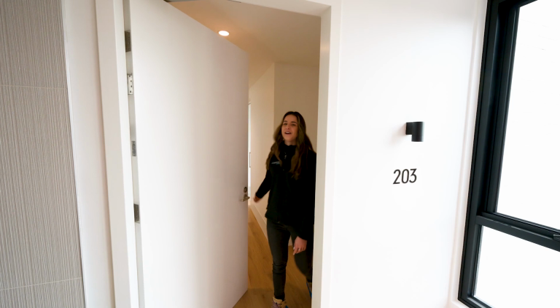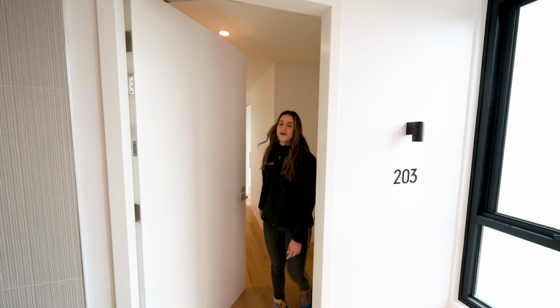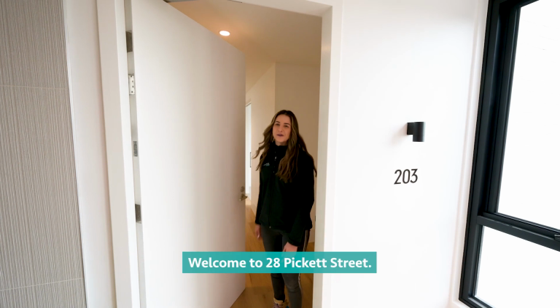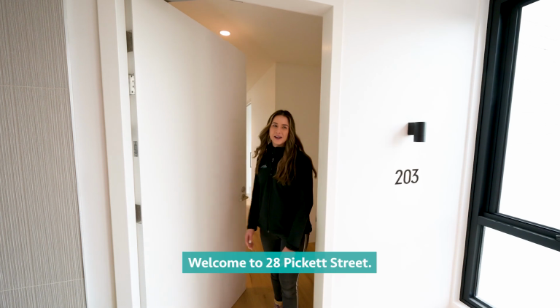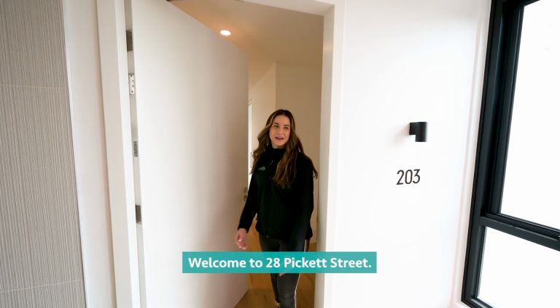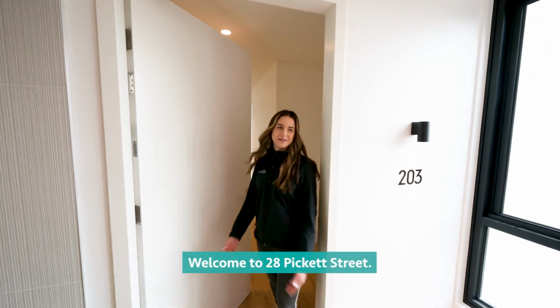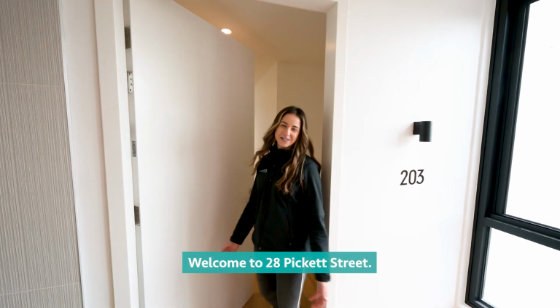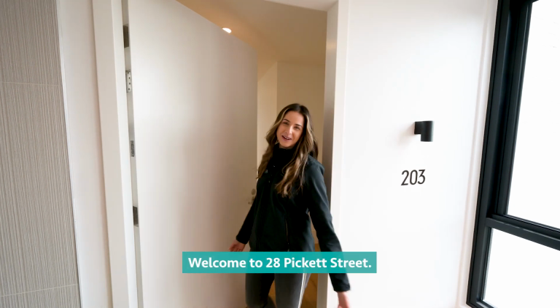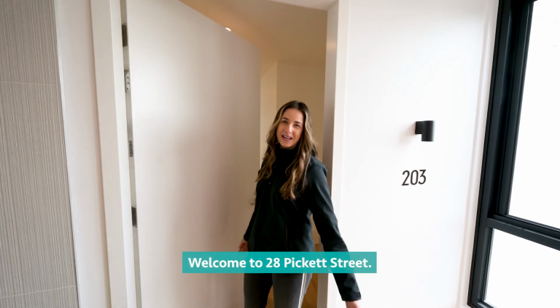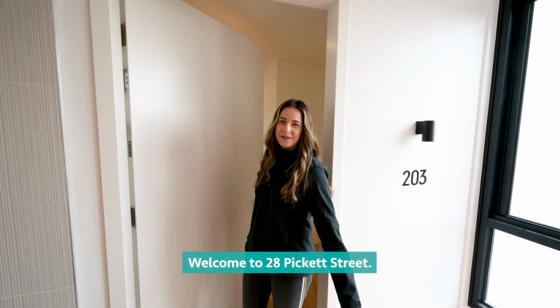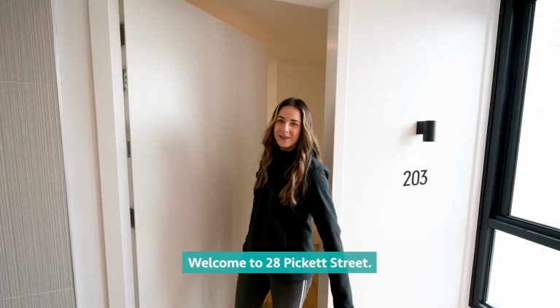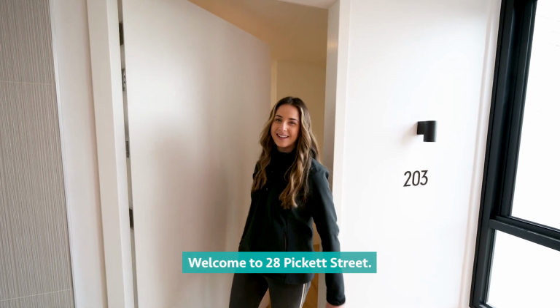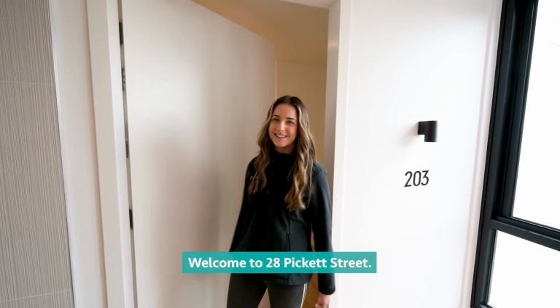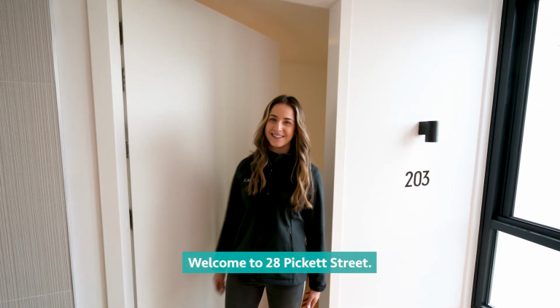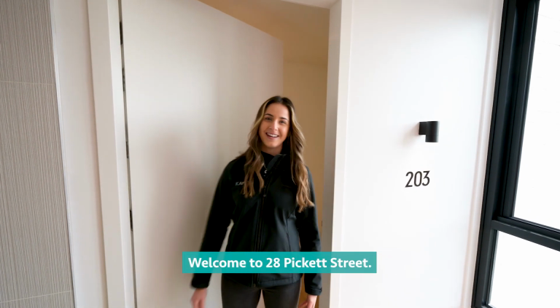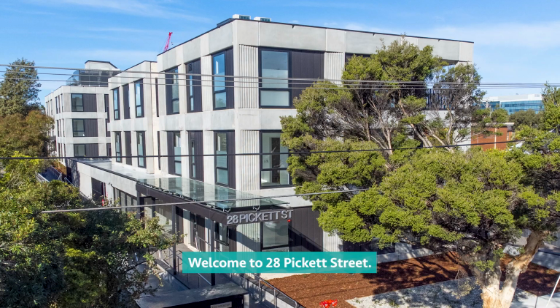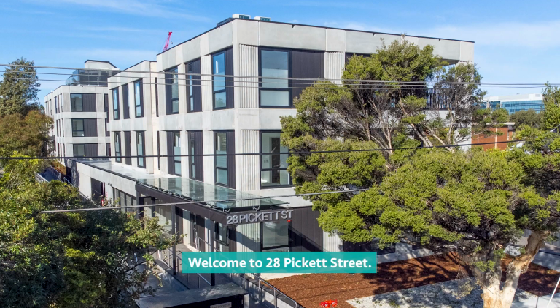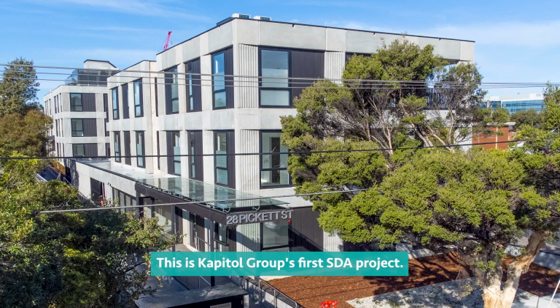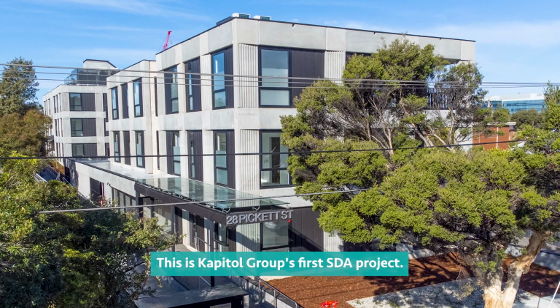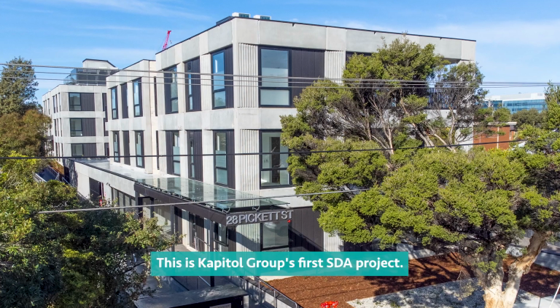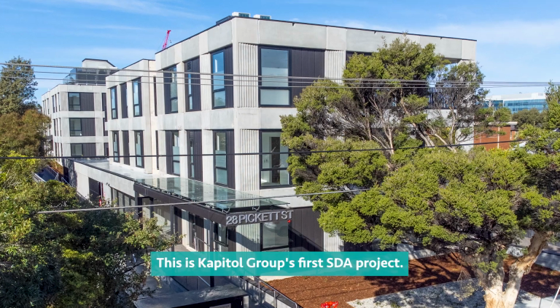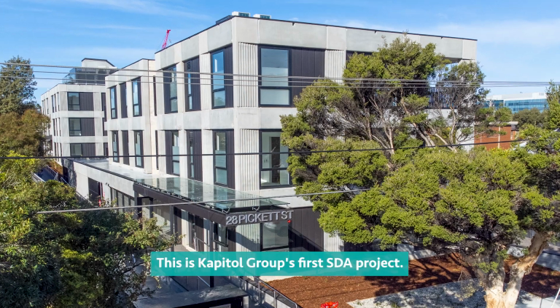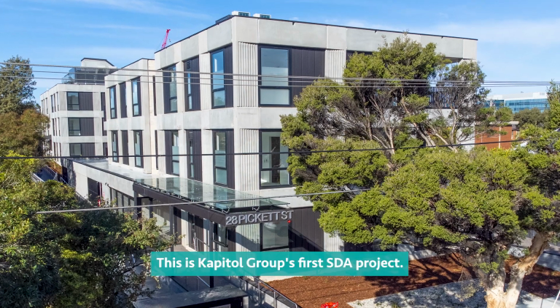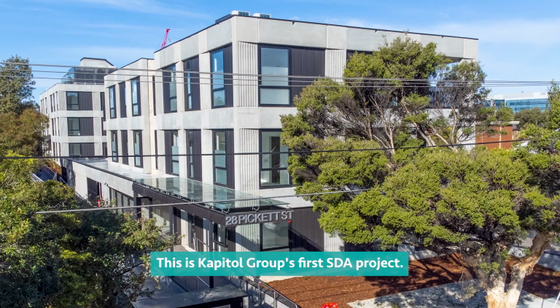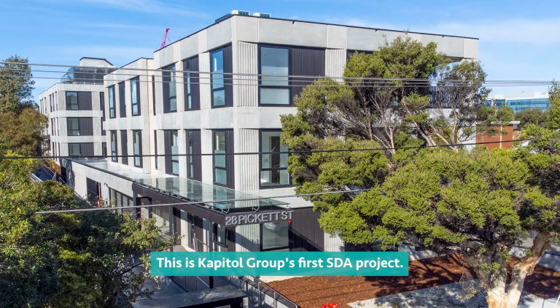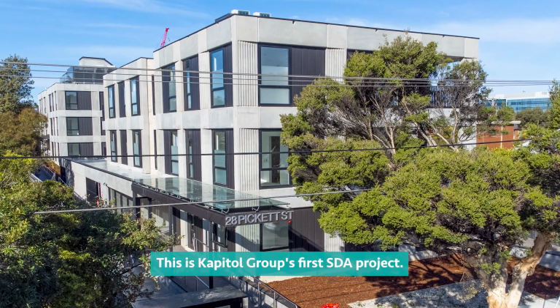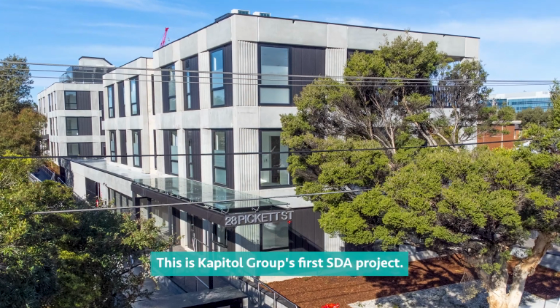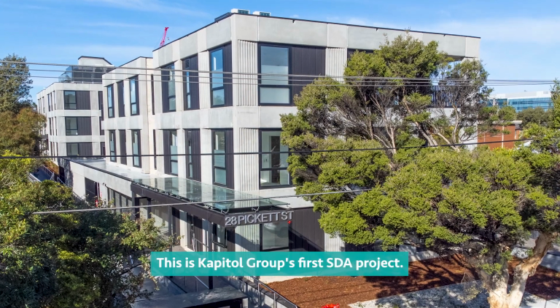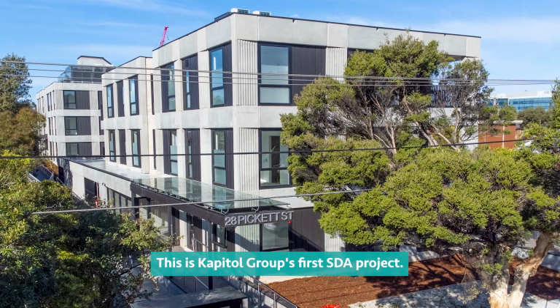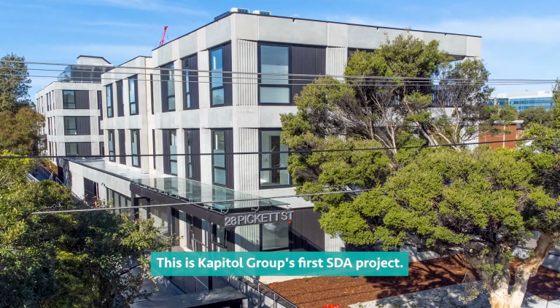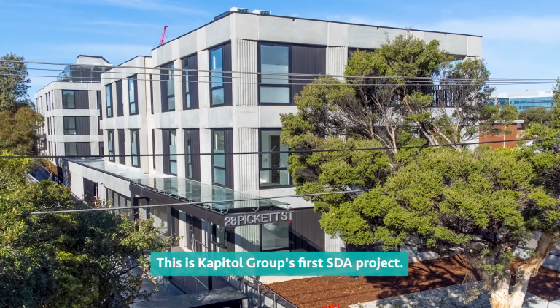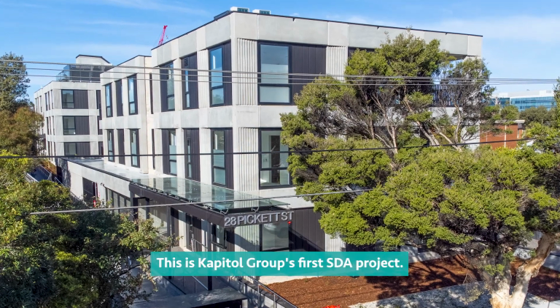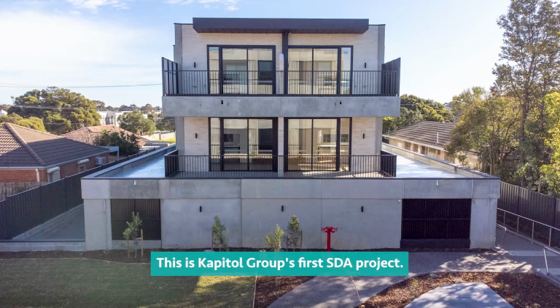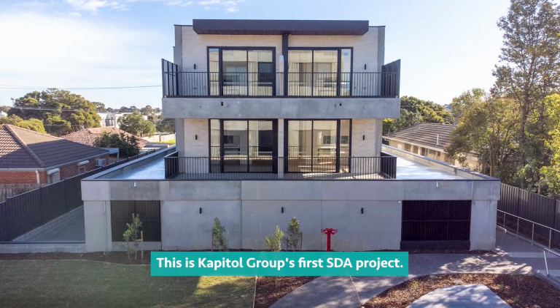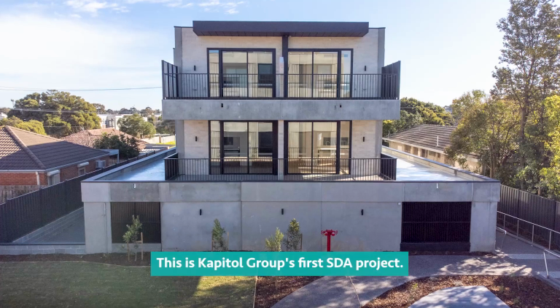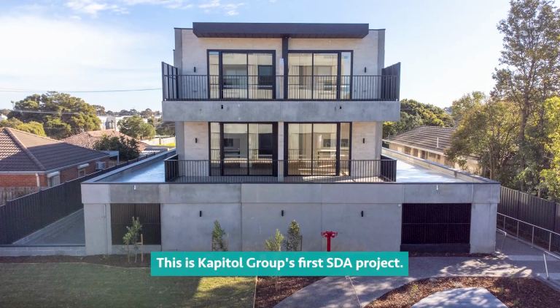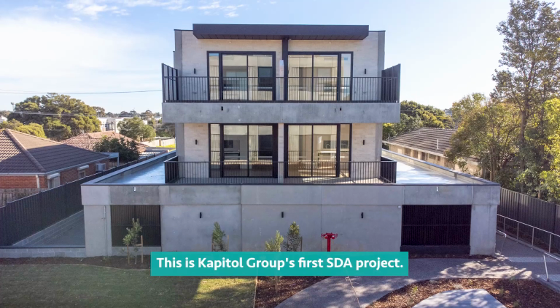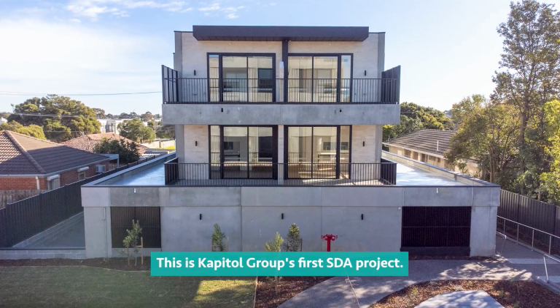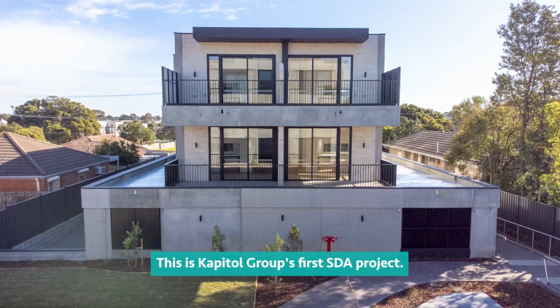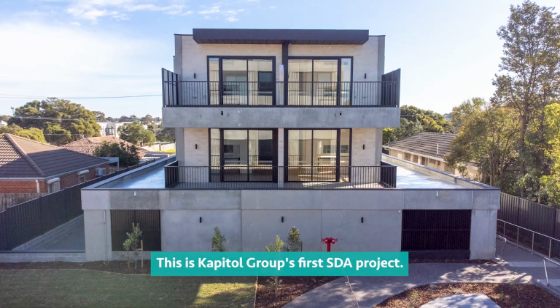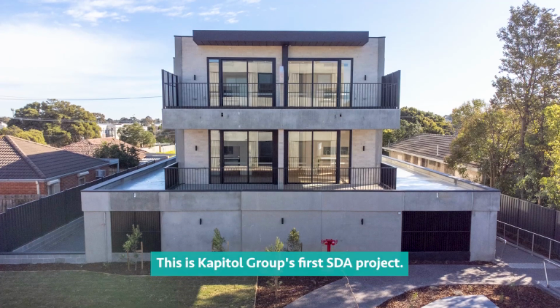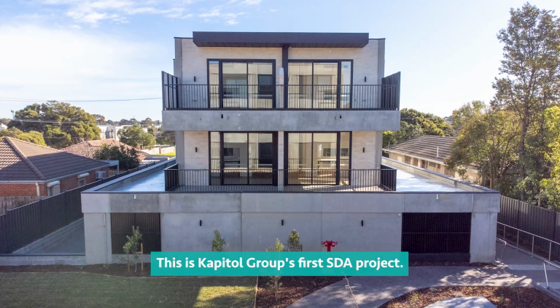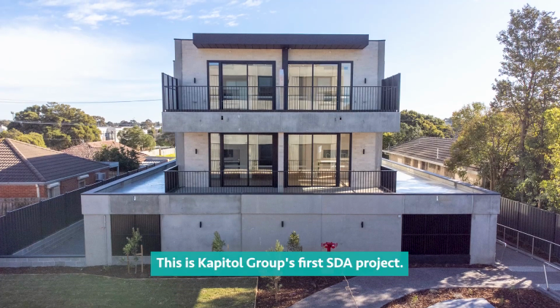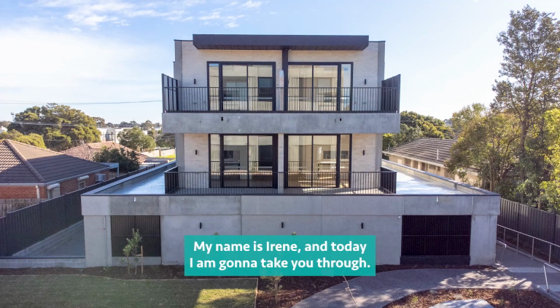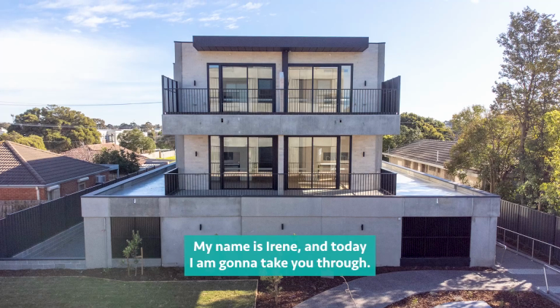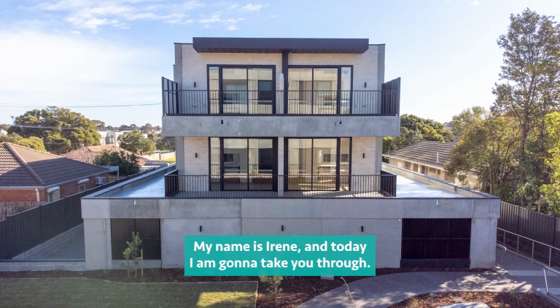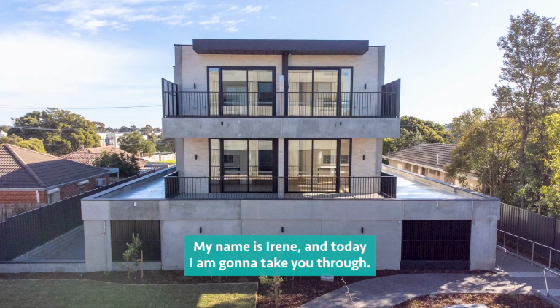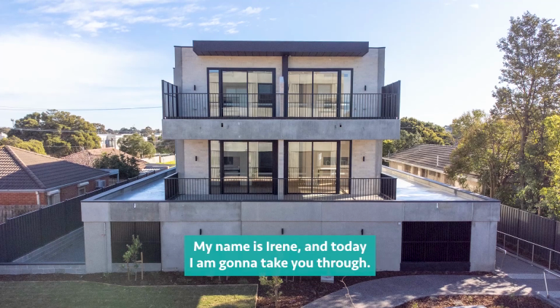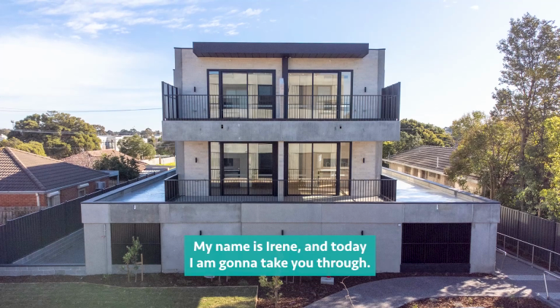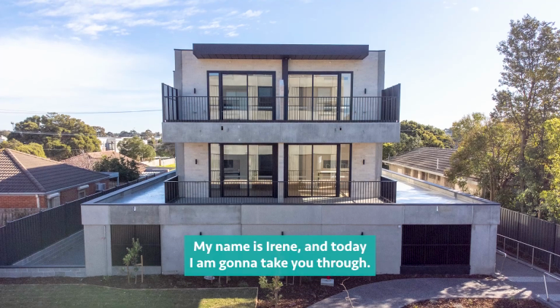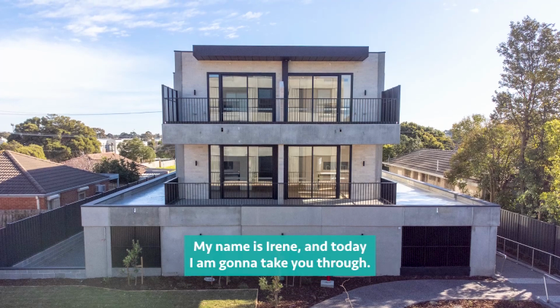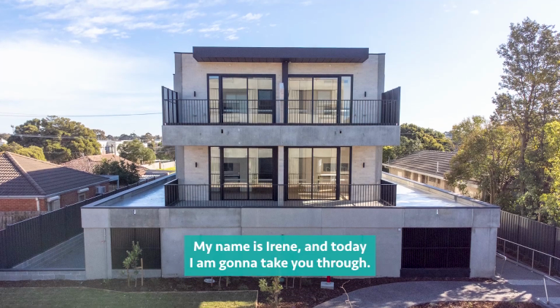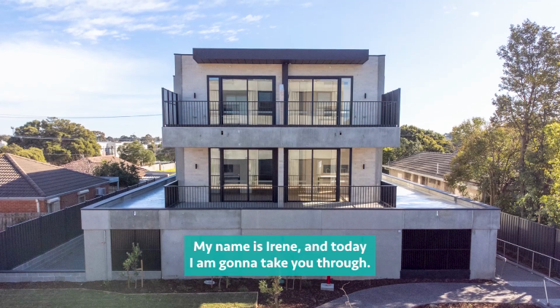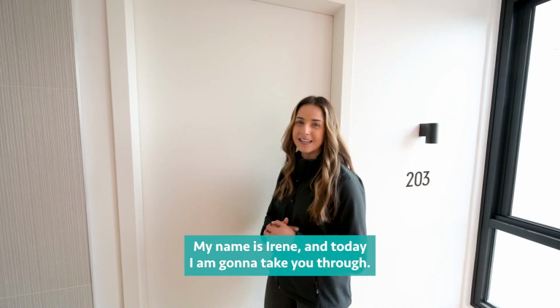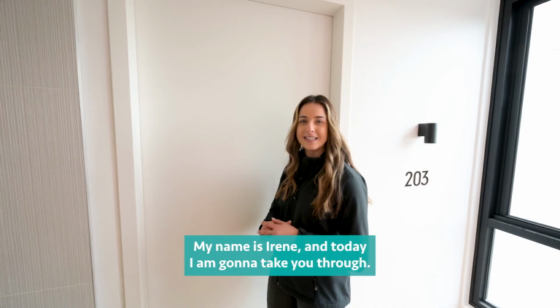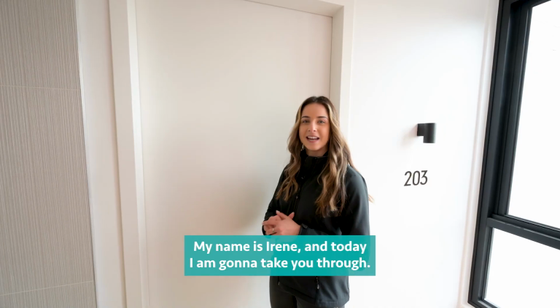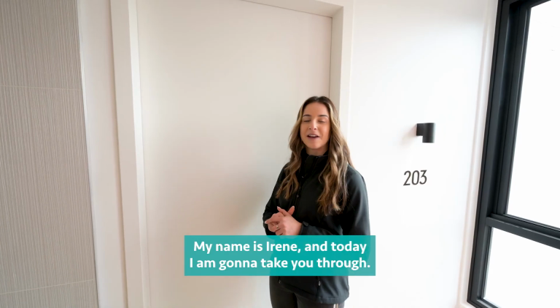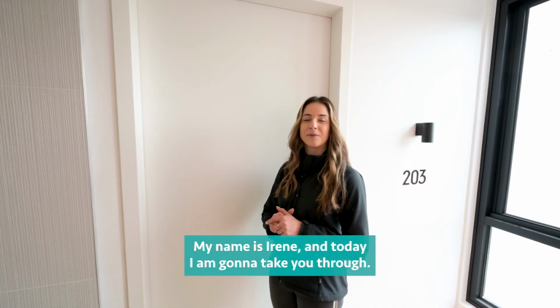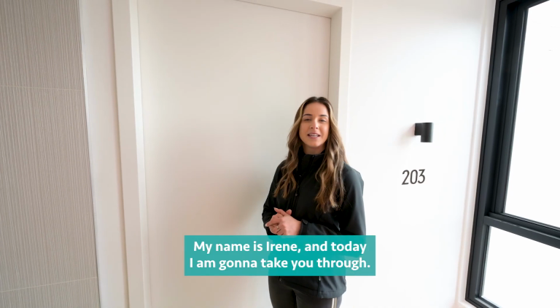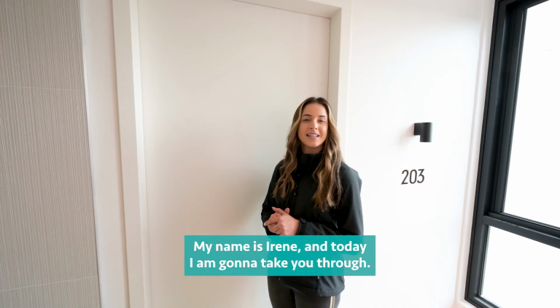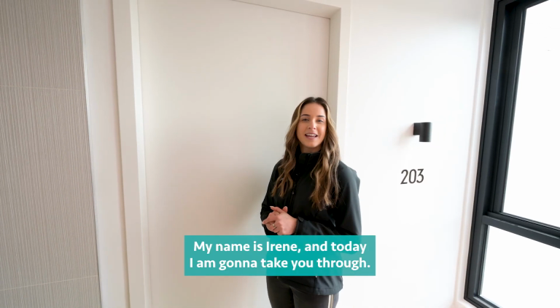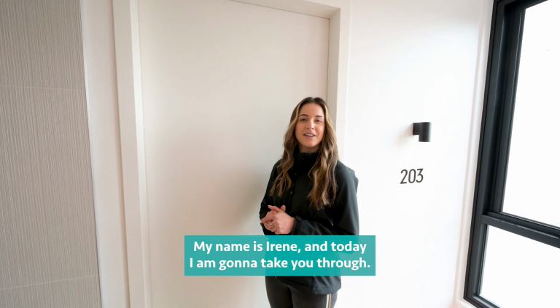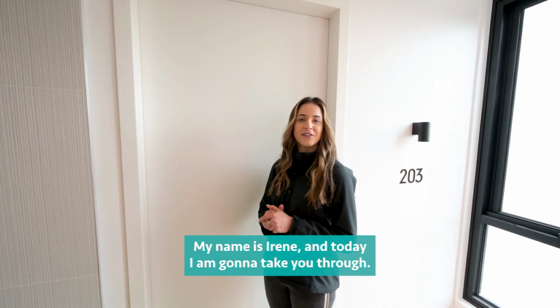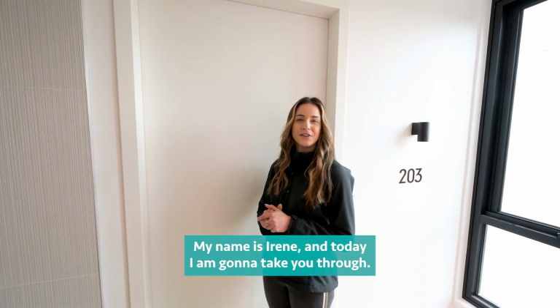Welcome to 28 Pickett Street. This is Capital Group's first SDA project. My name is Irene and today I'm going to take you through.